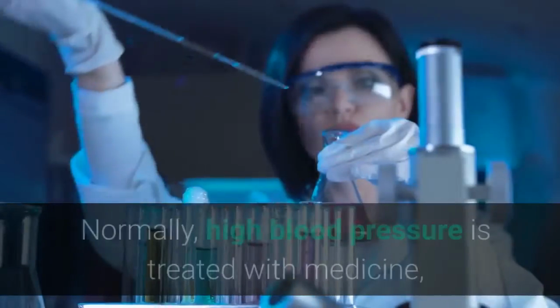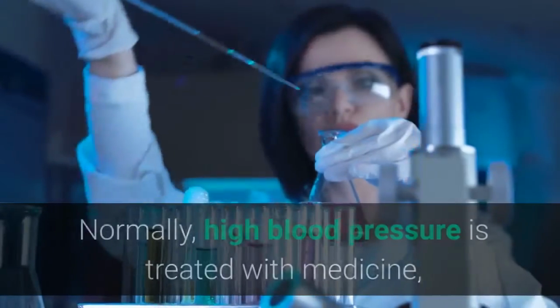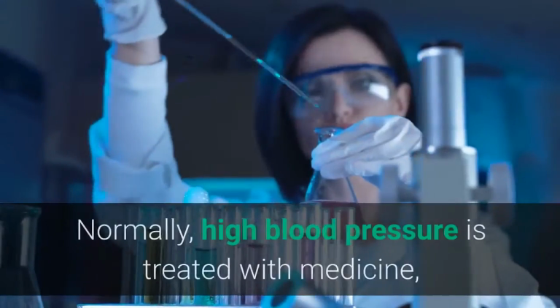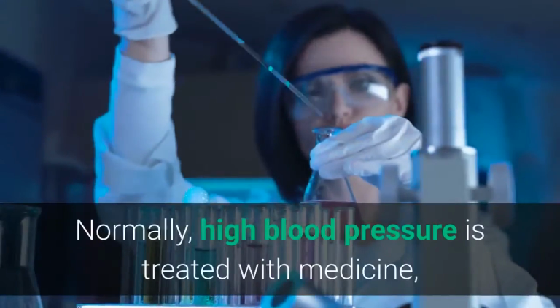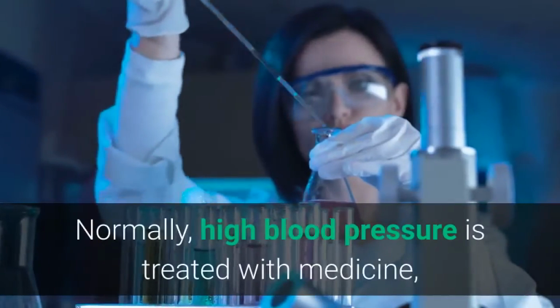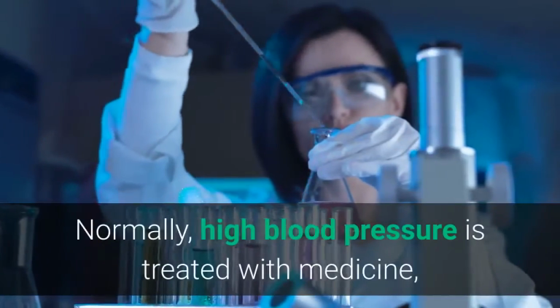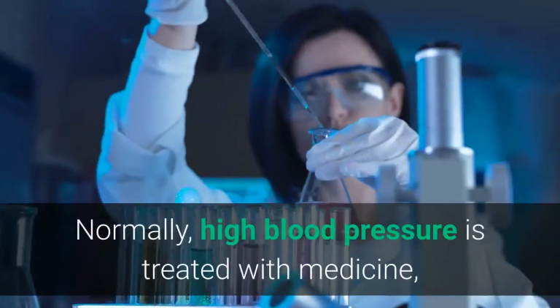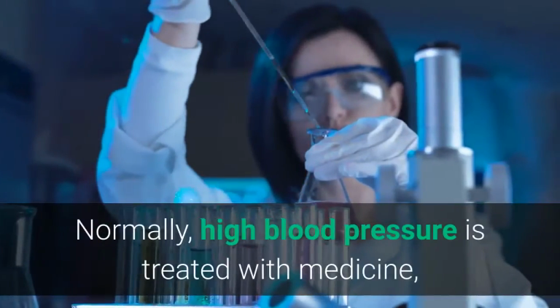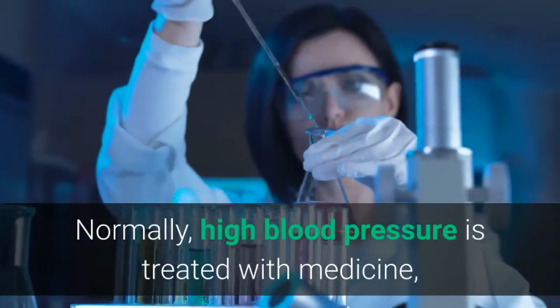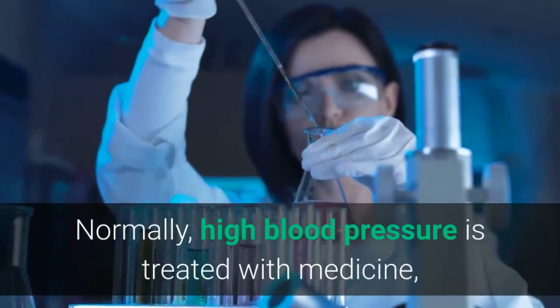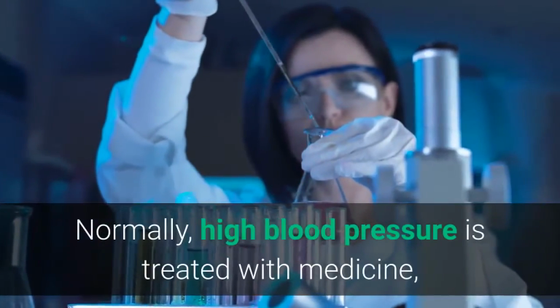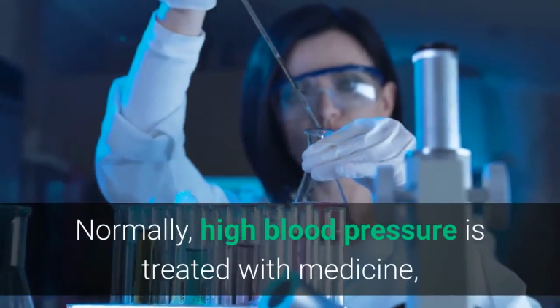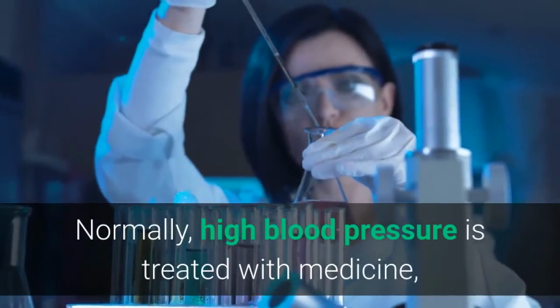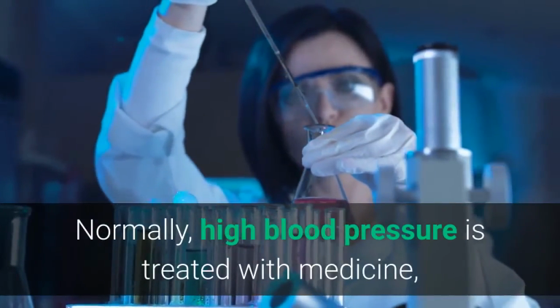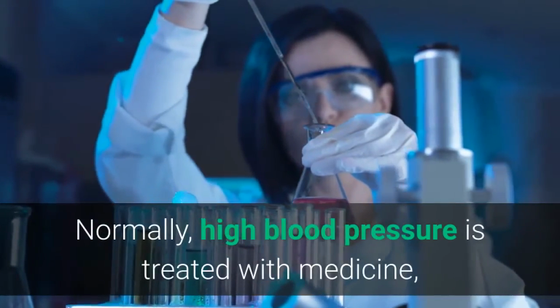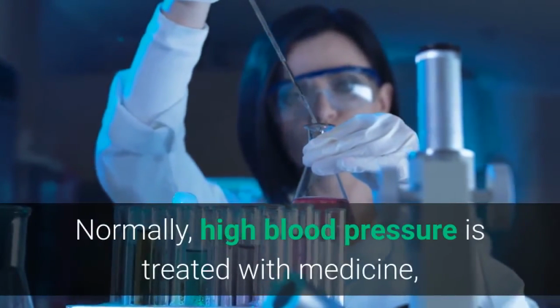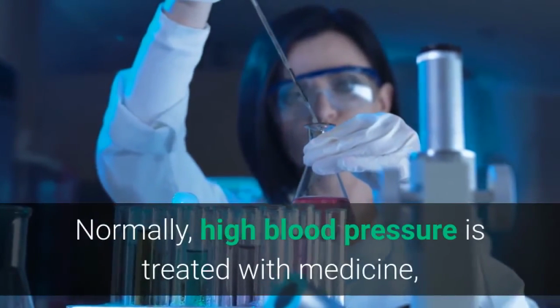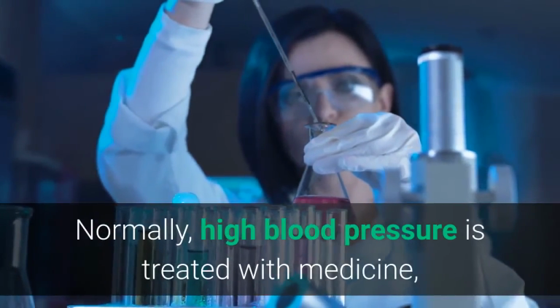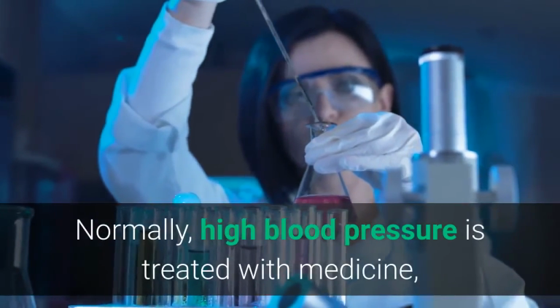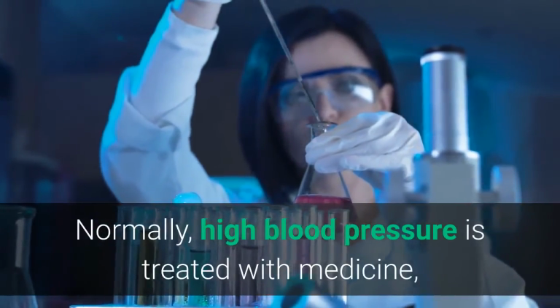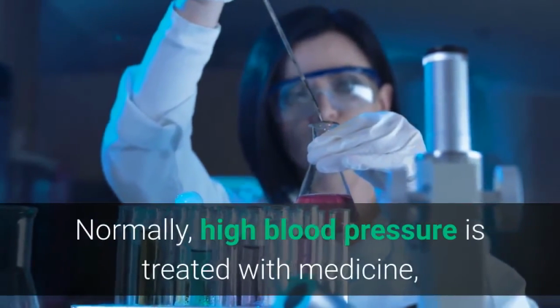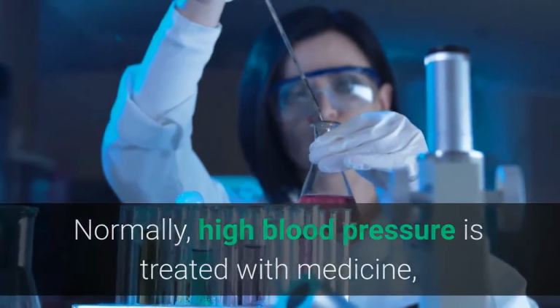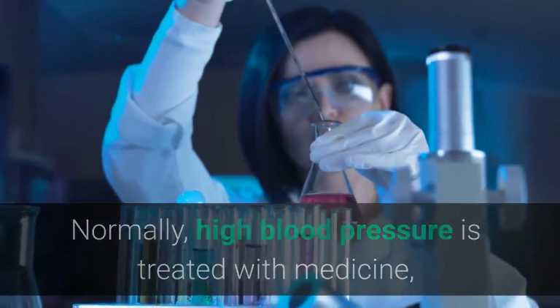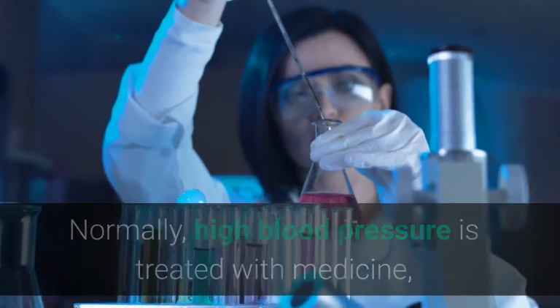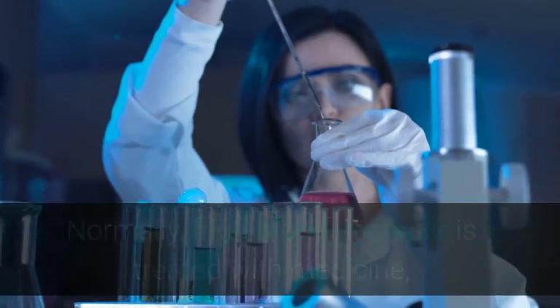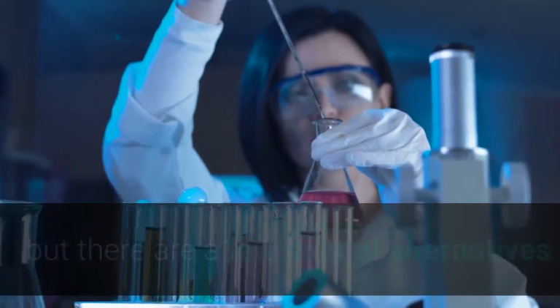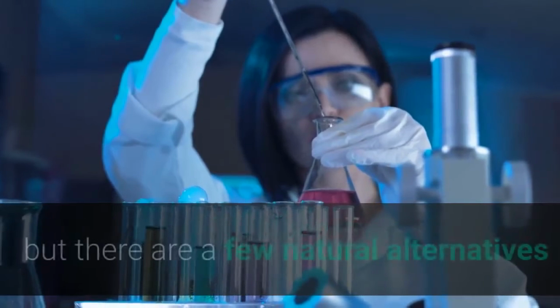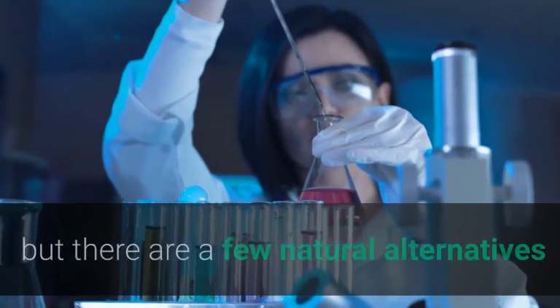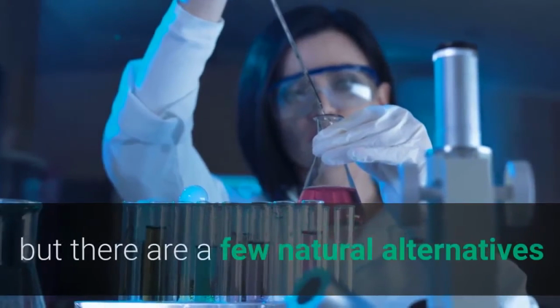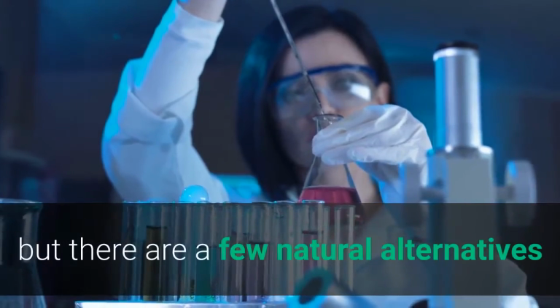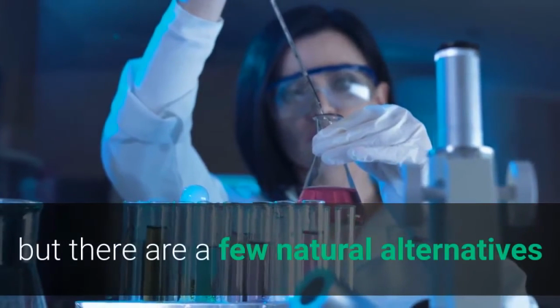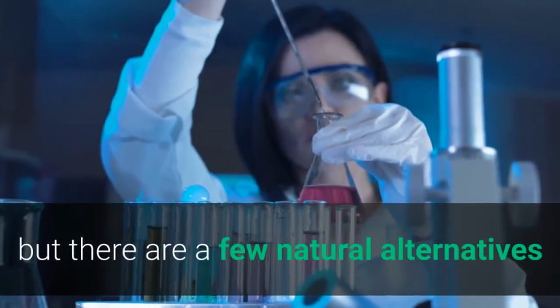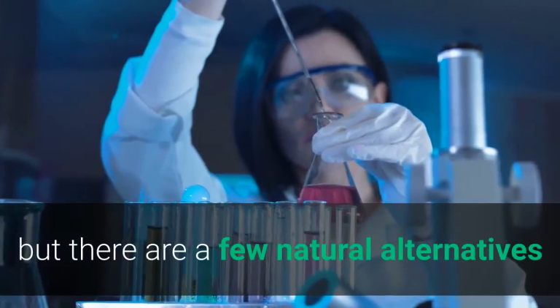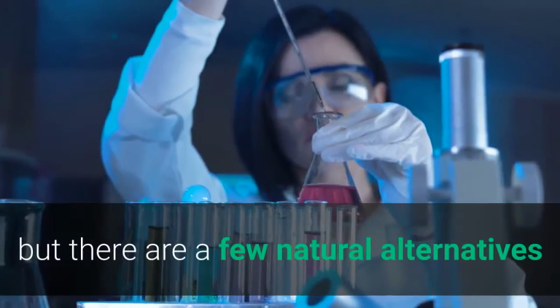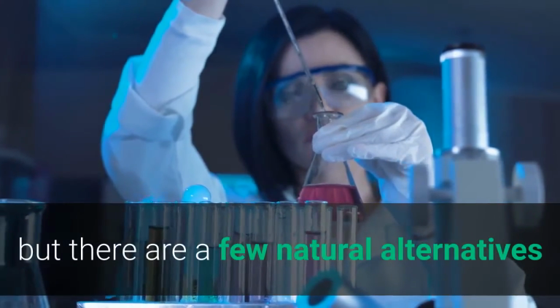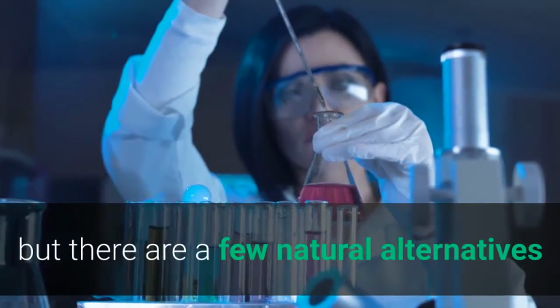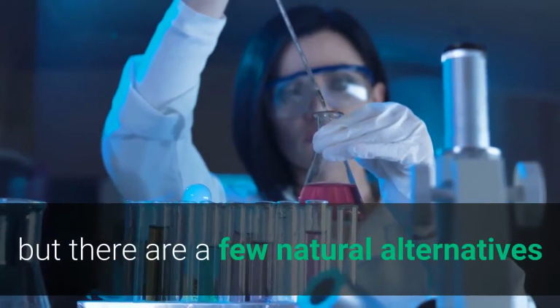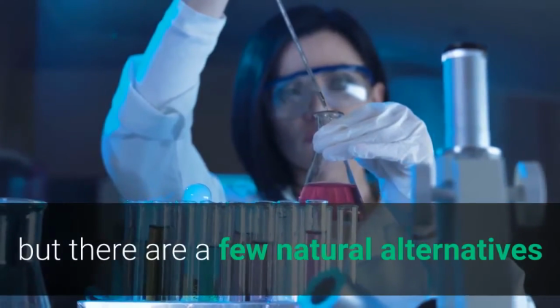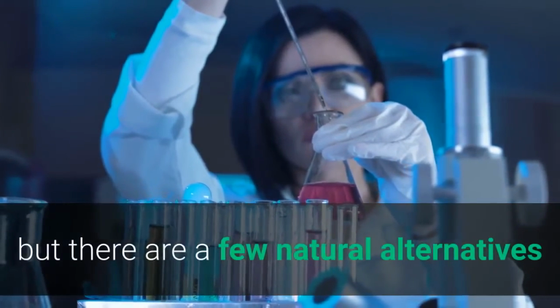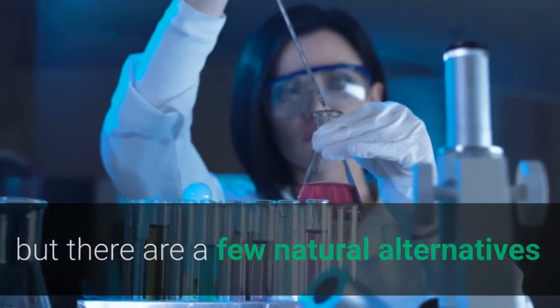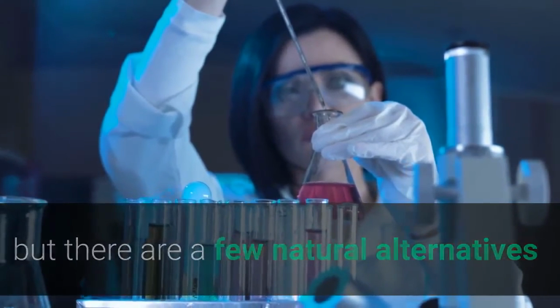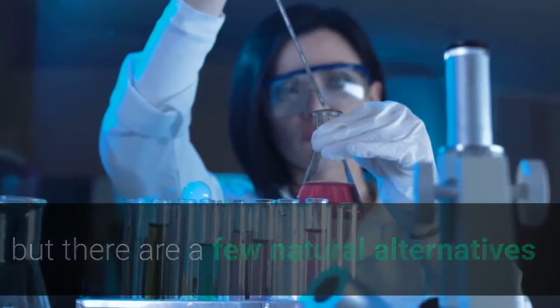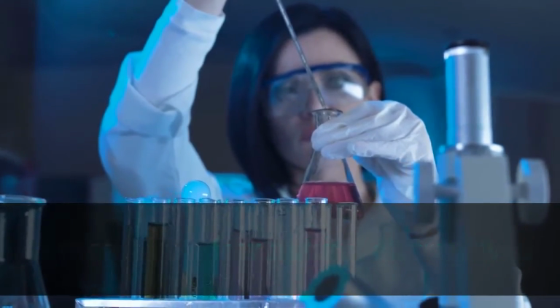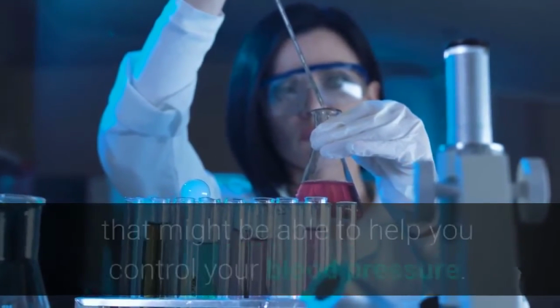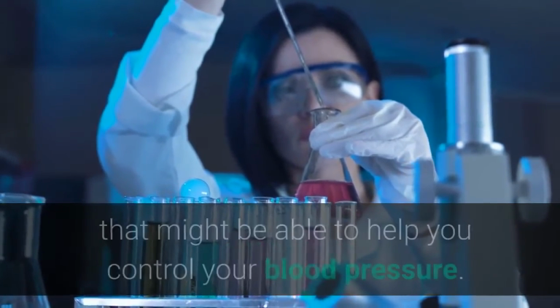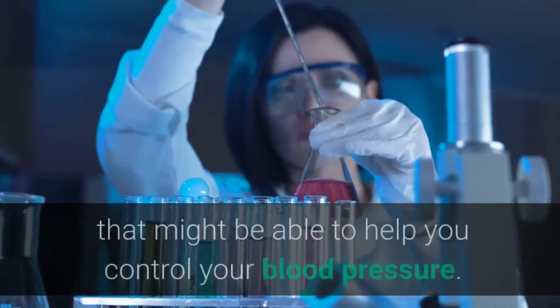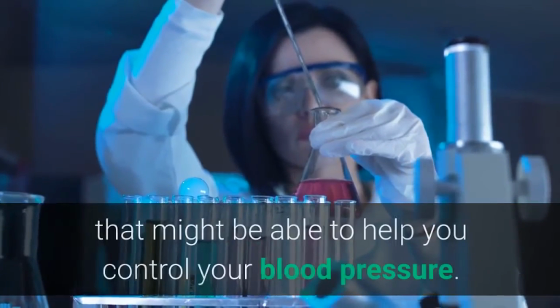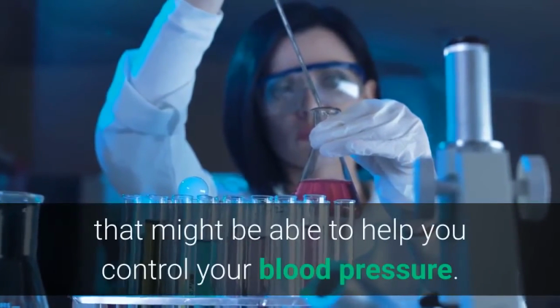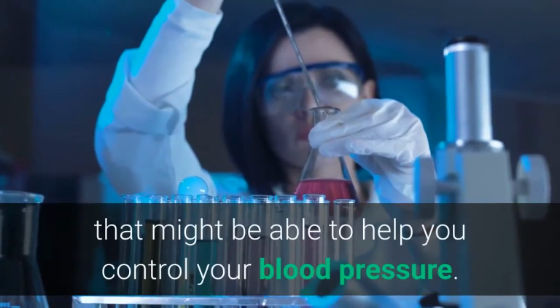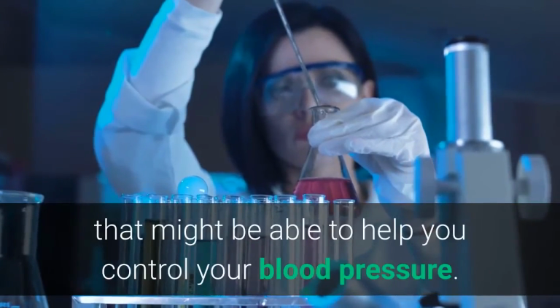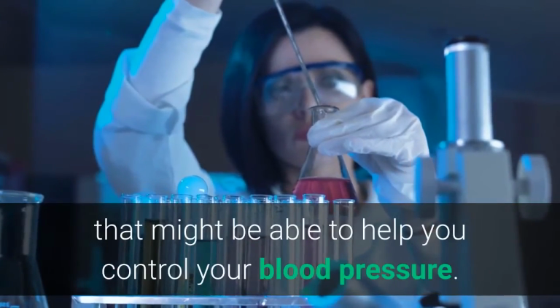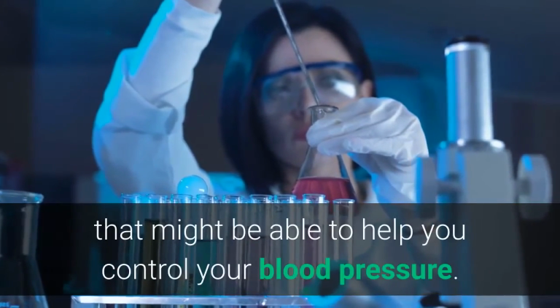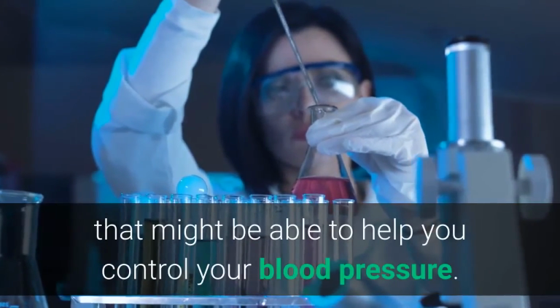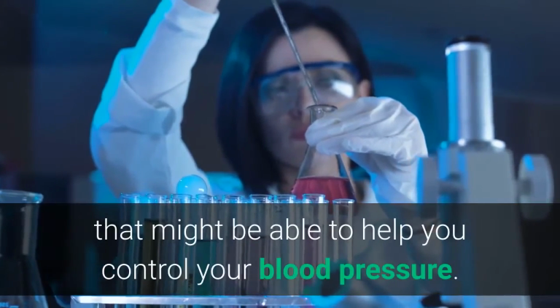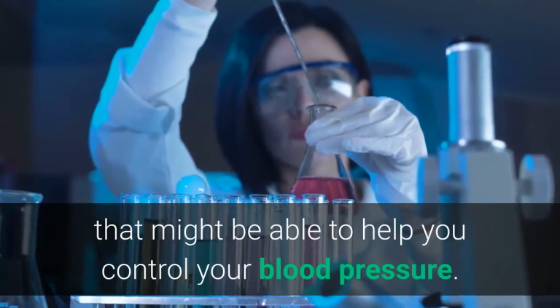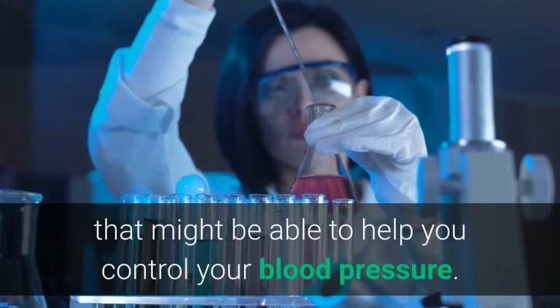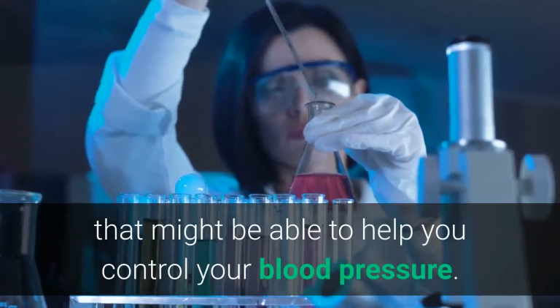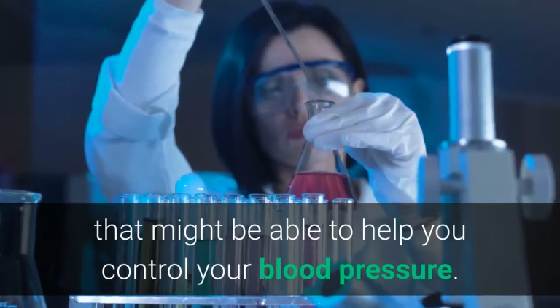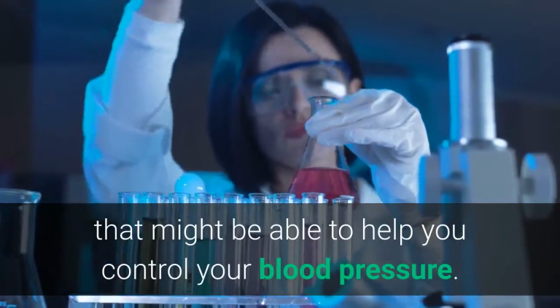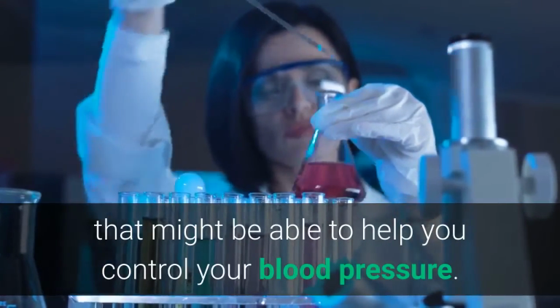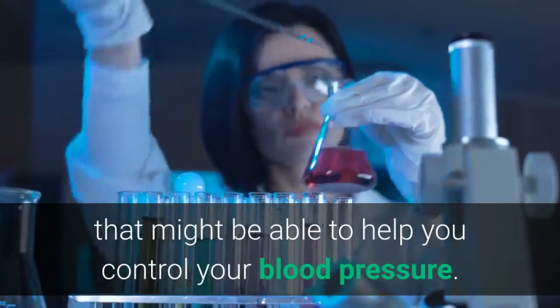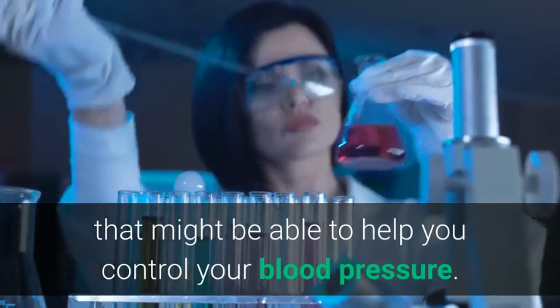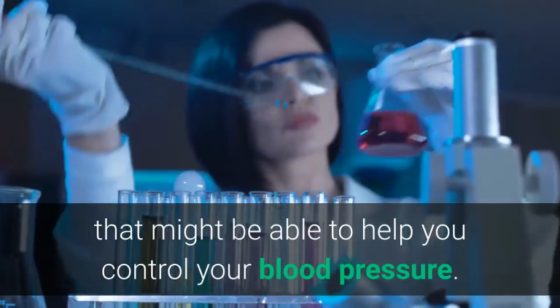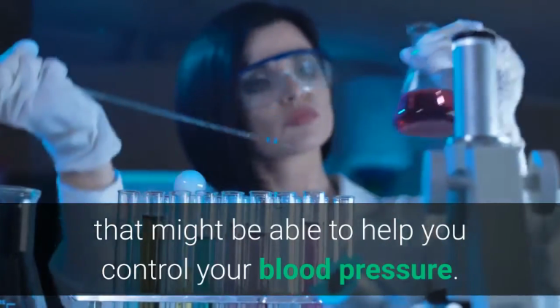Normally, high blood pressure is treated with medicine, but there are a few natural alternatives that might be able to help you control your blood pressure.